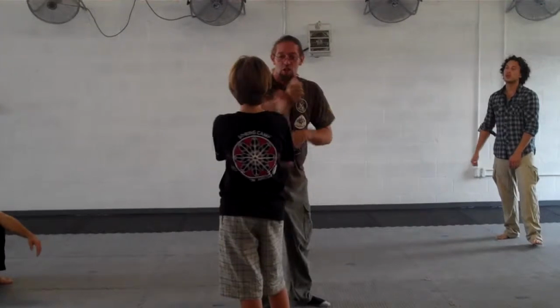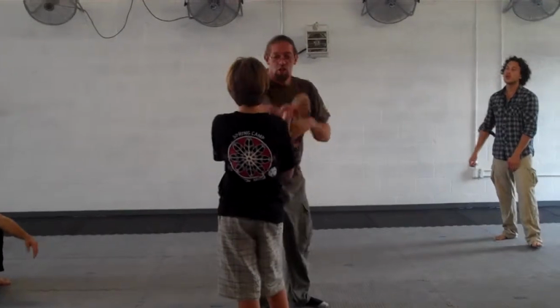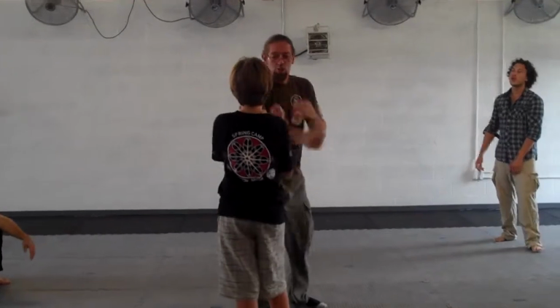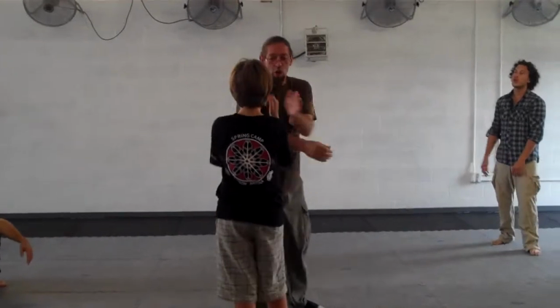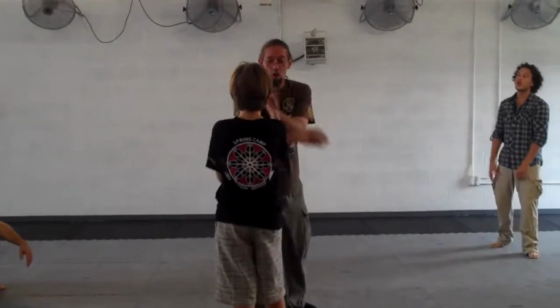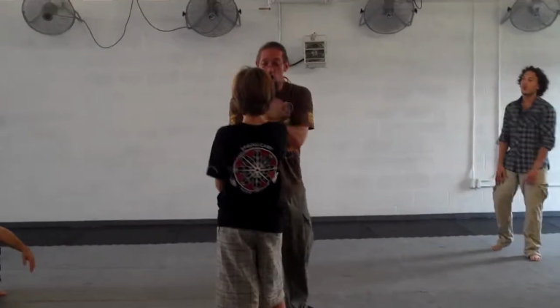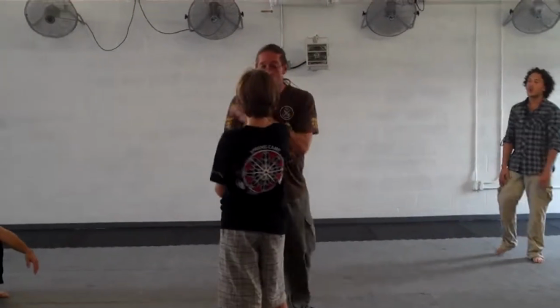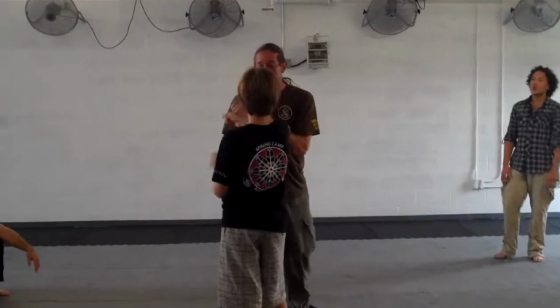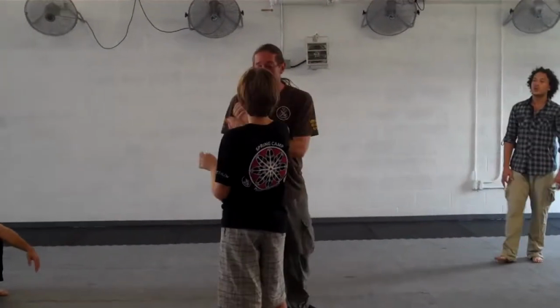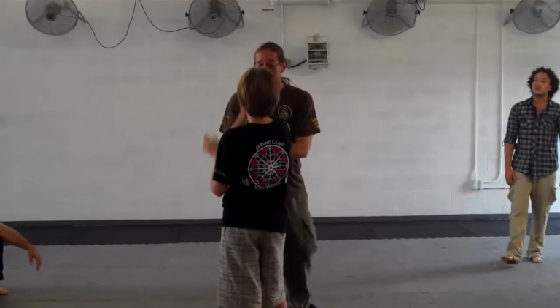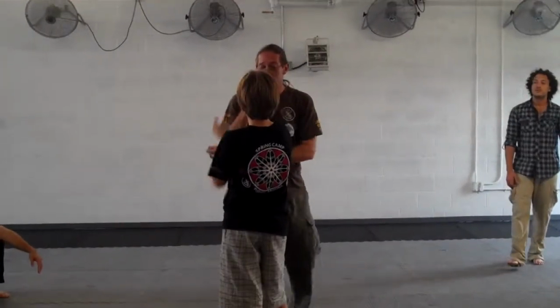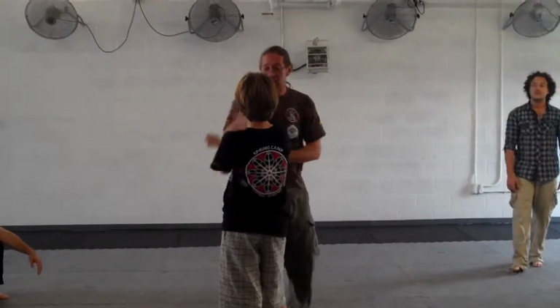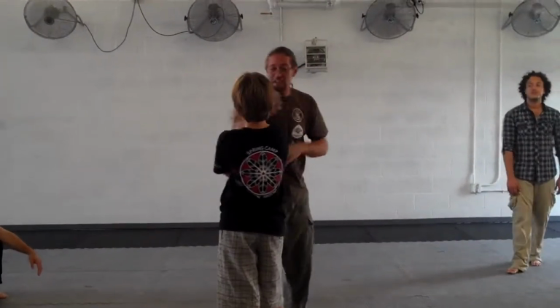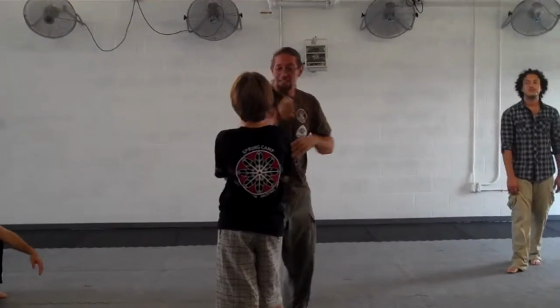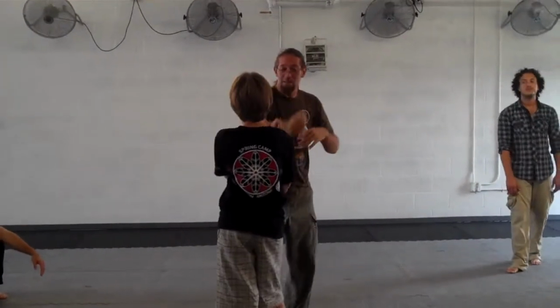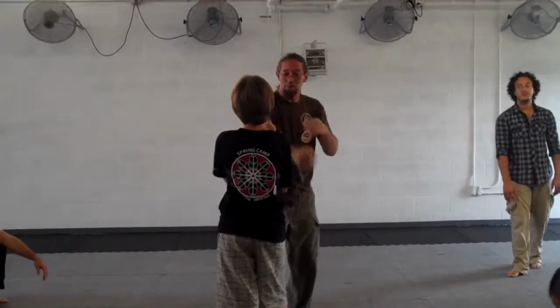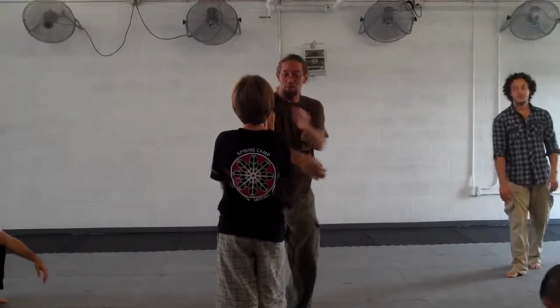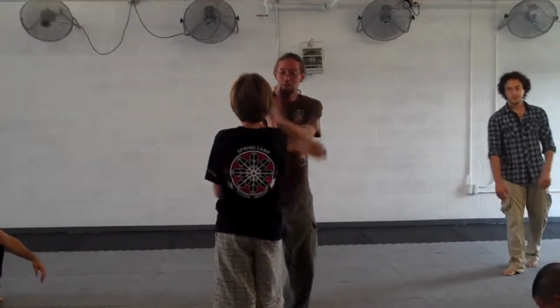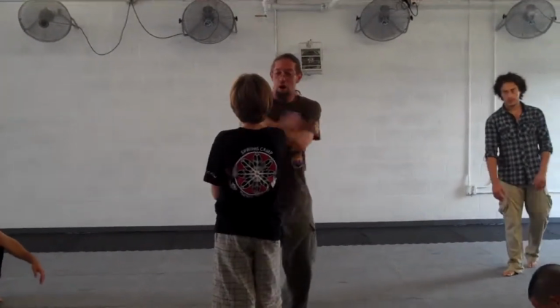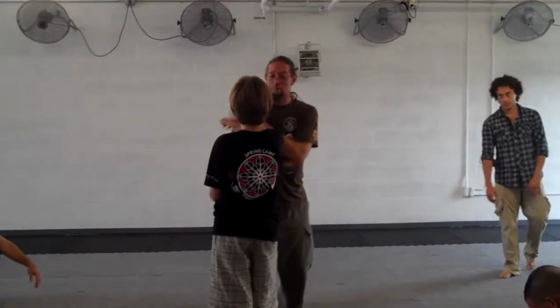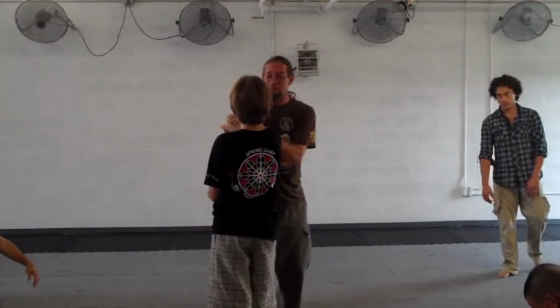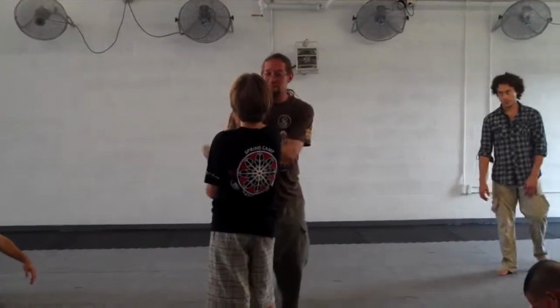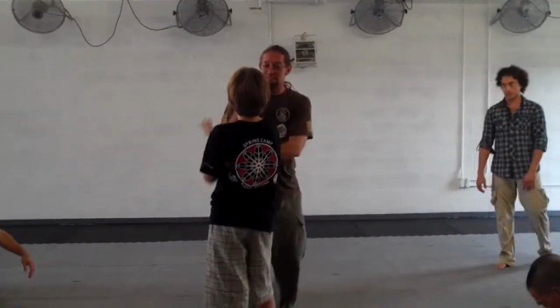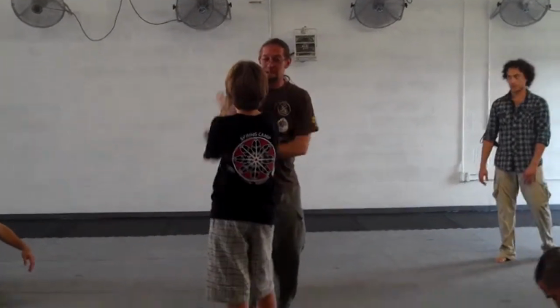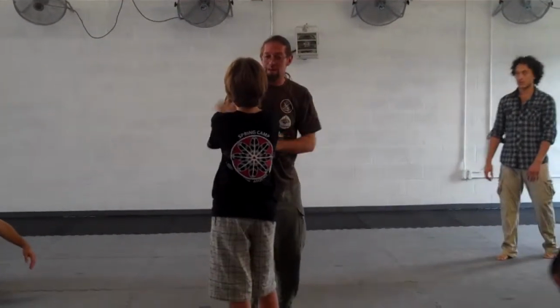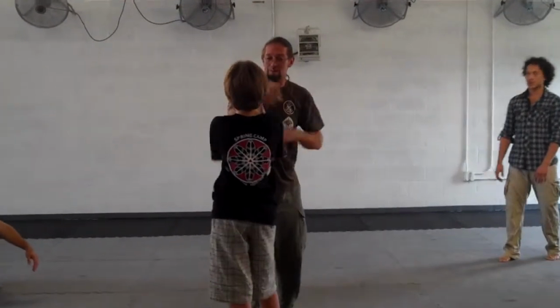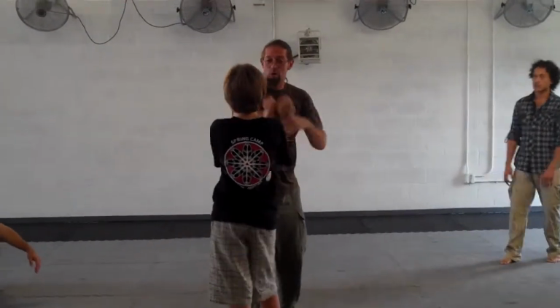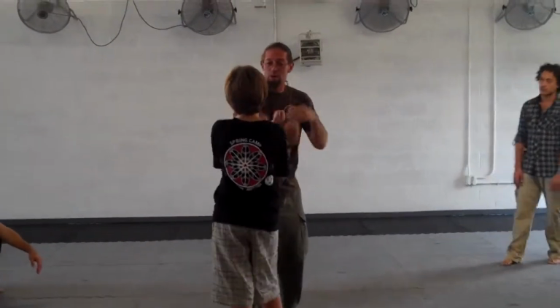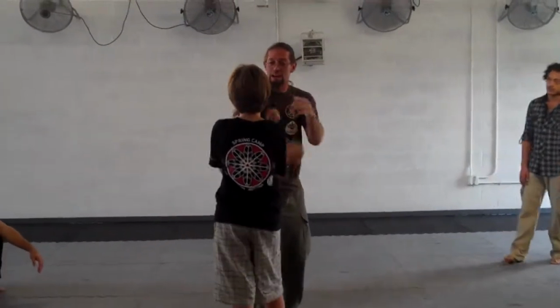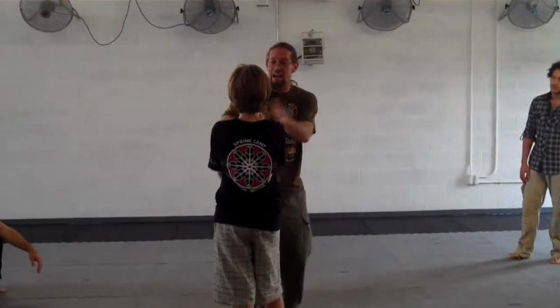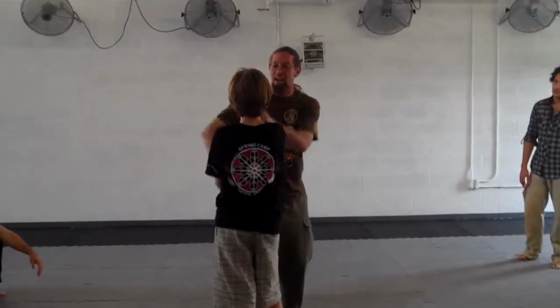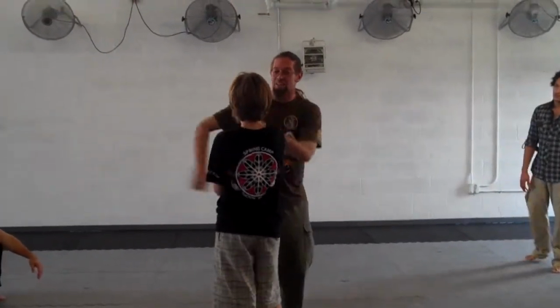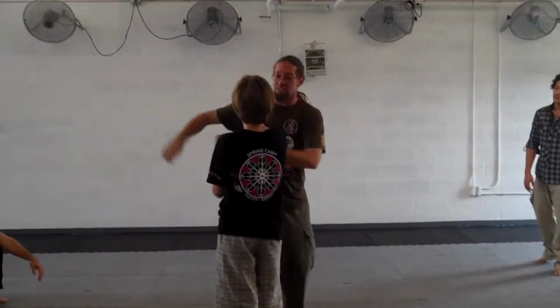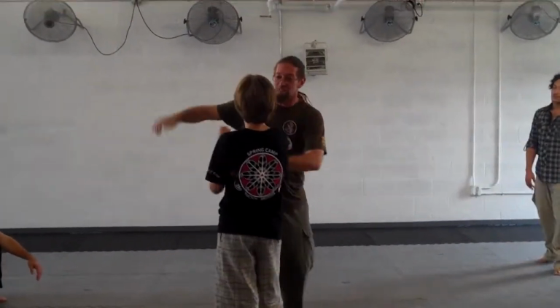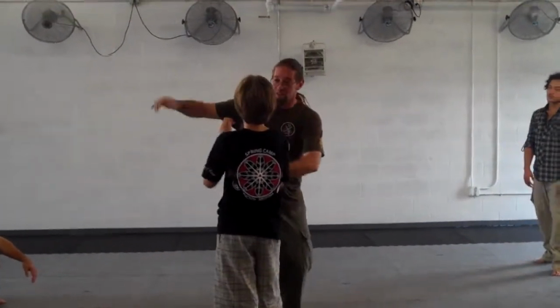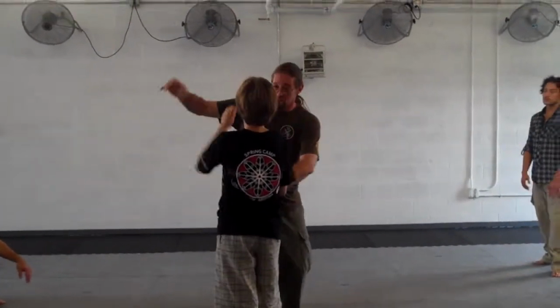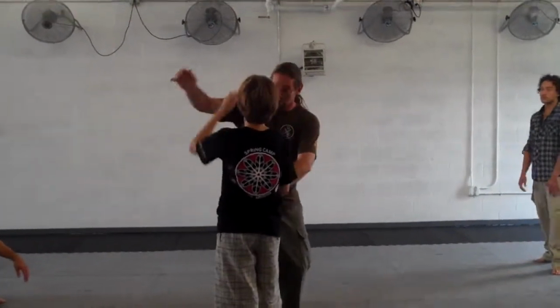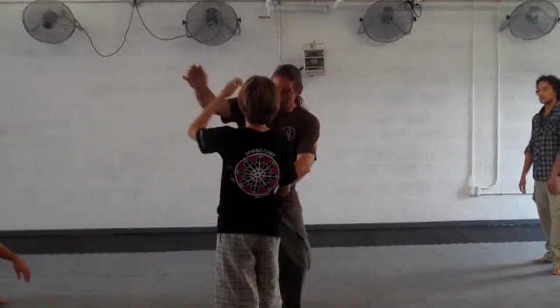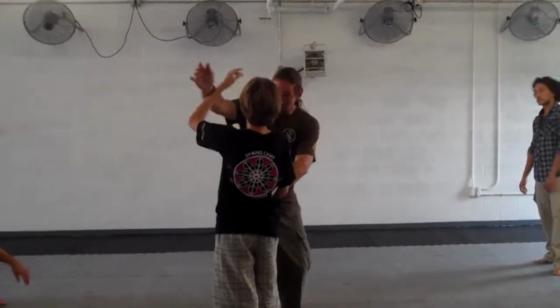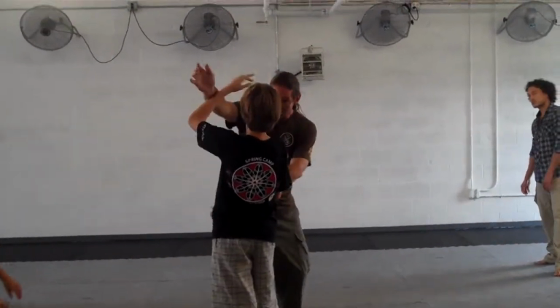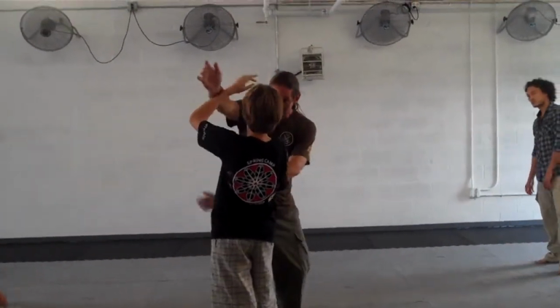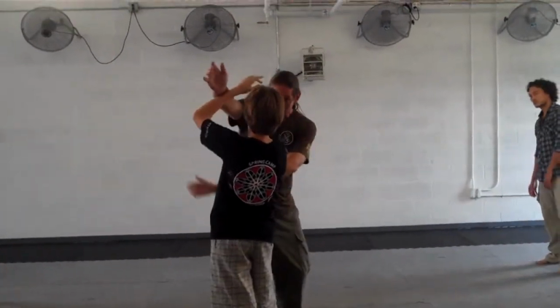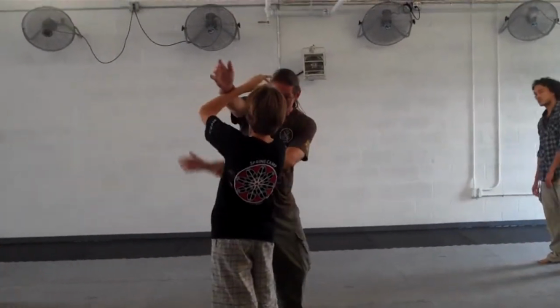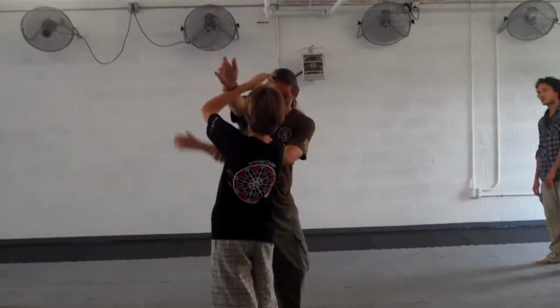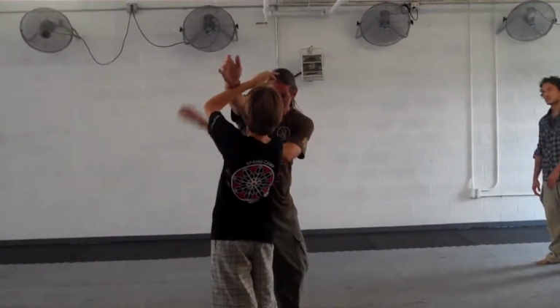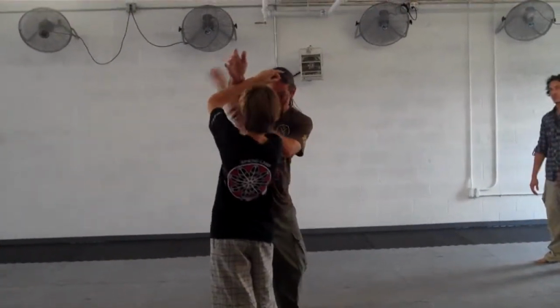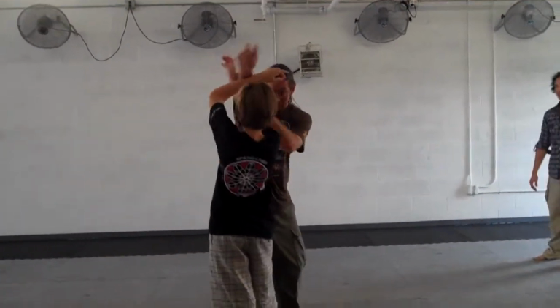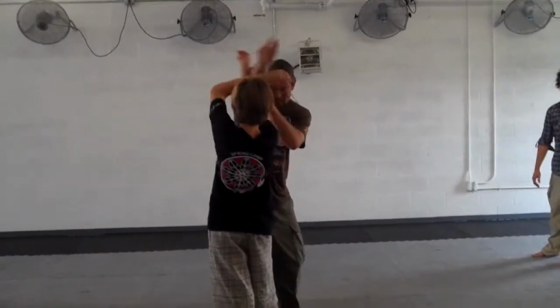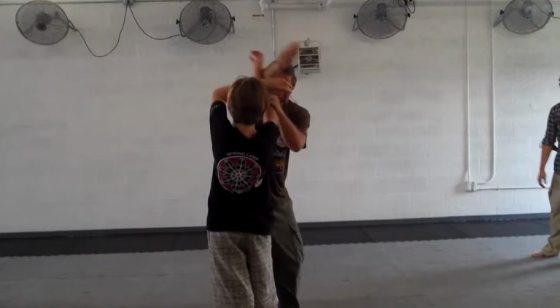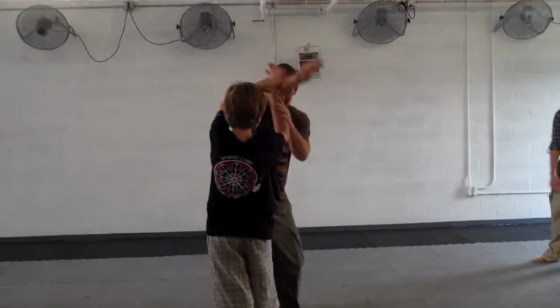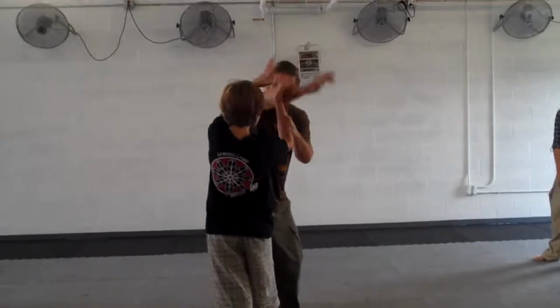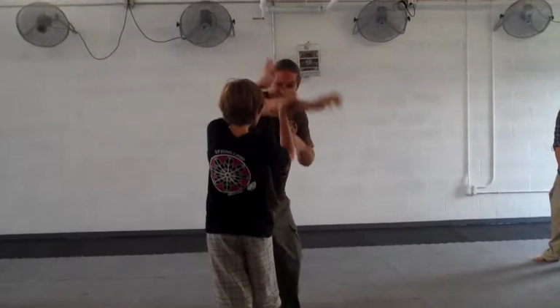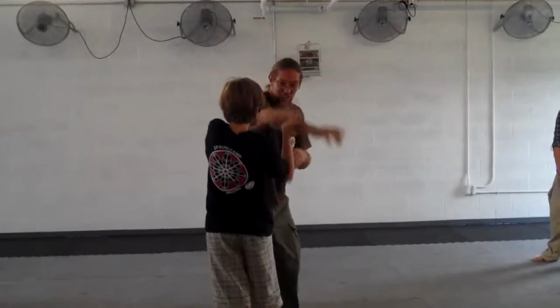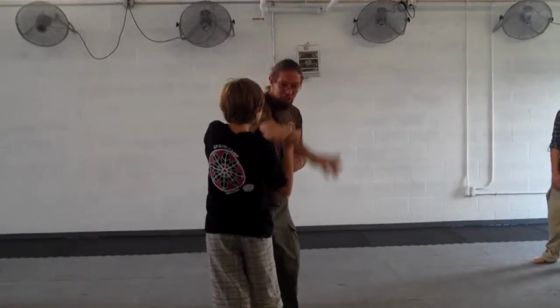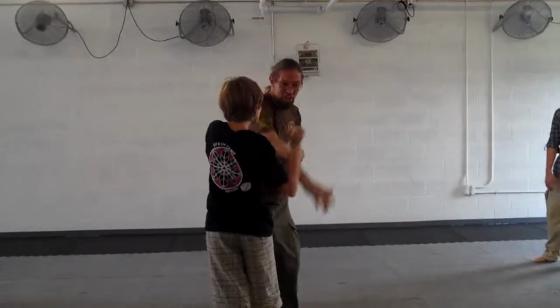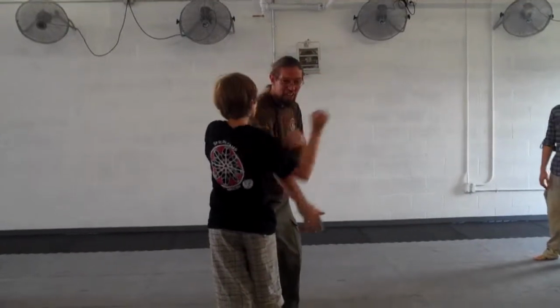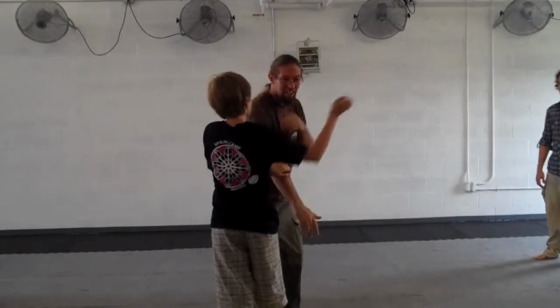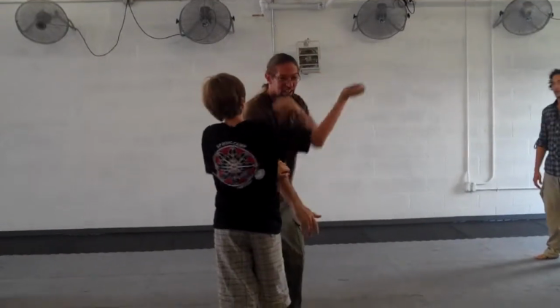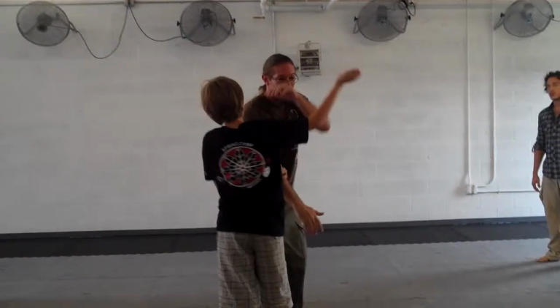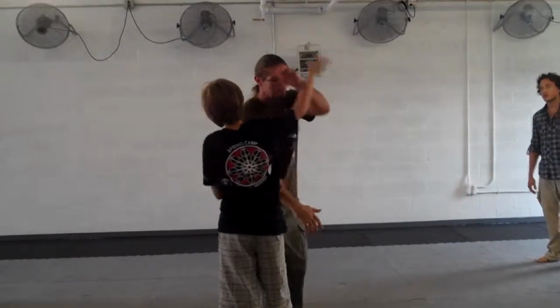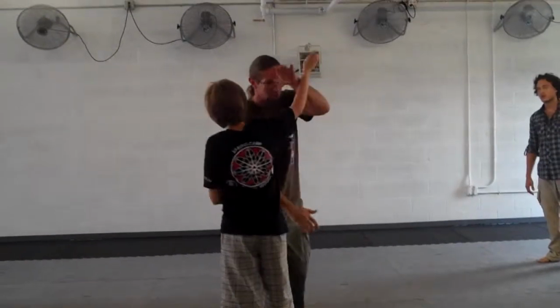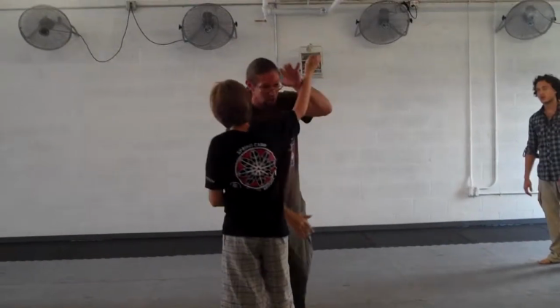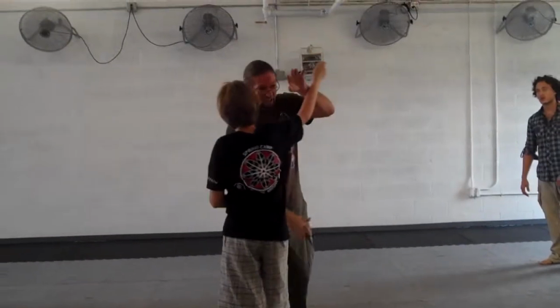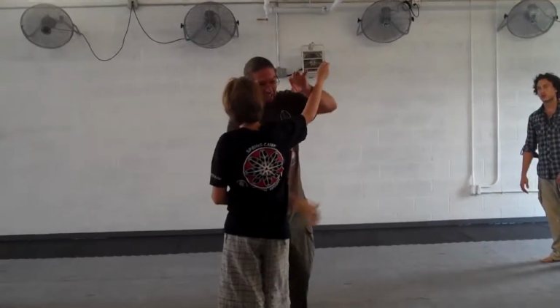So all of our concepts so far have been the same in four counts: lock, pass, check, strike.